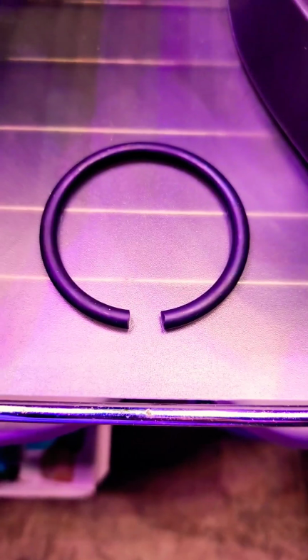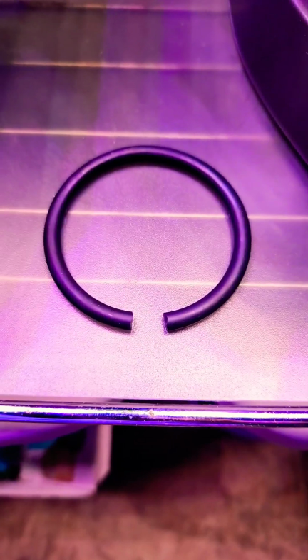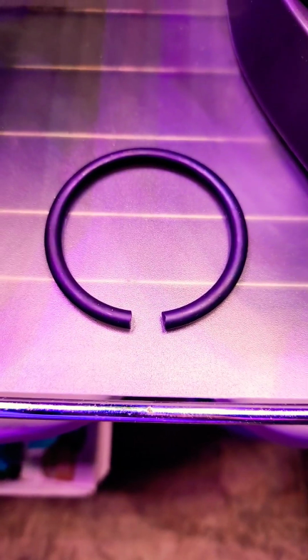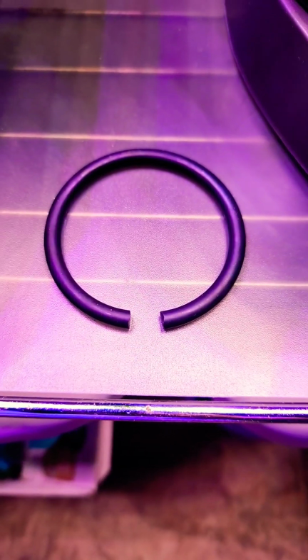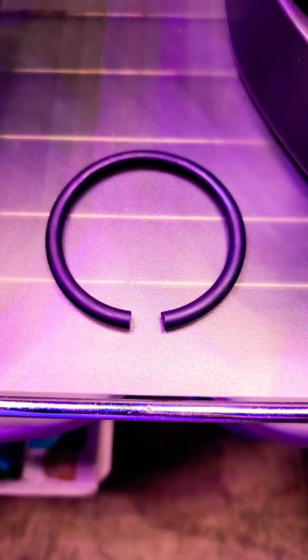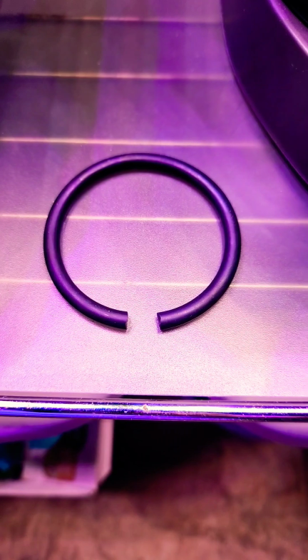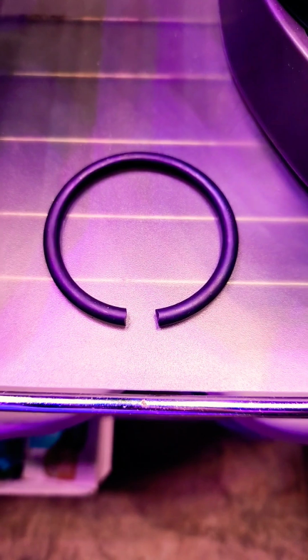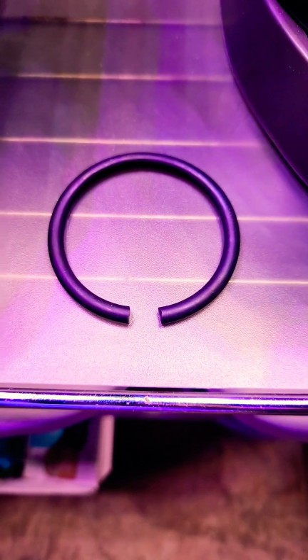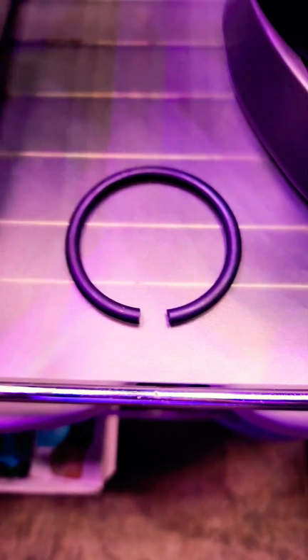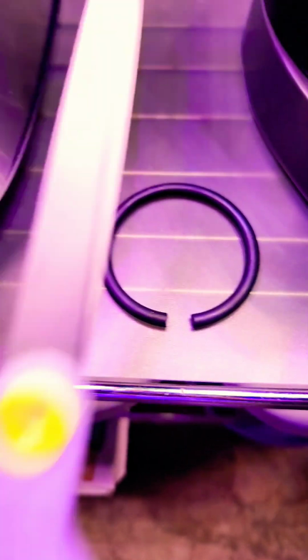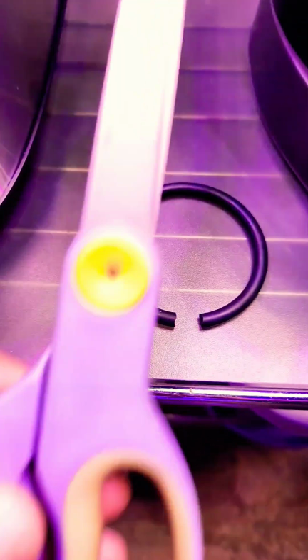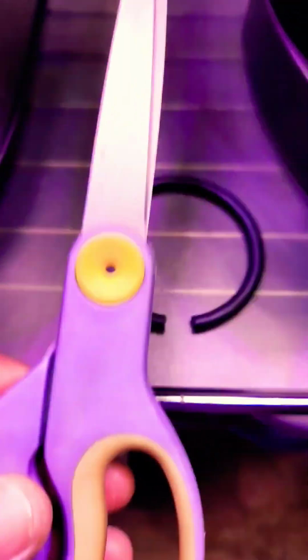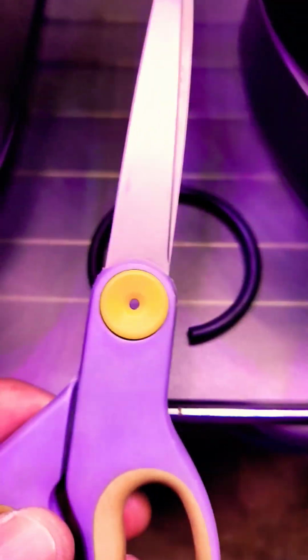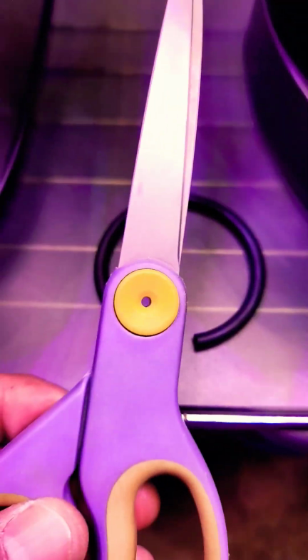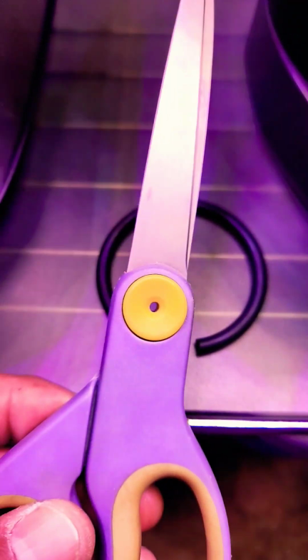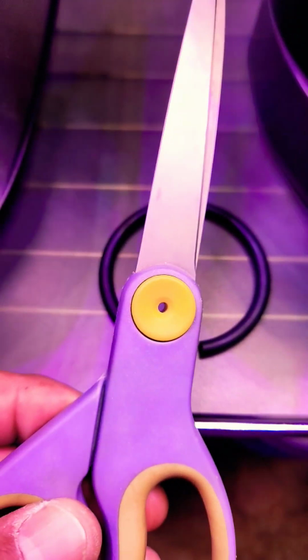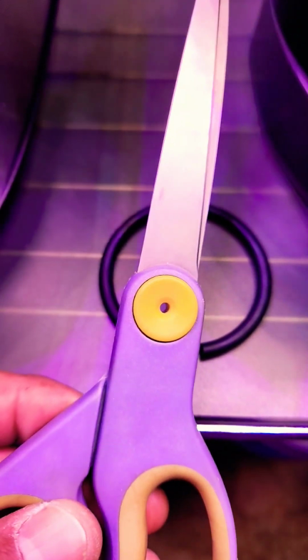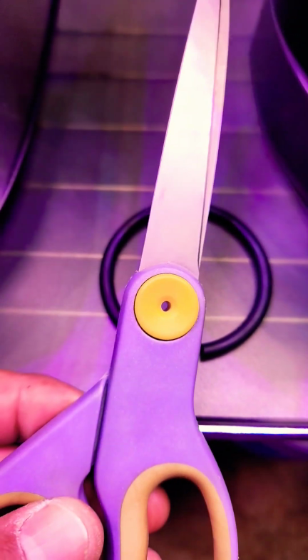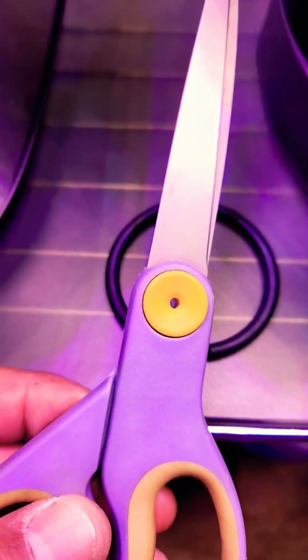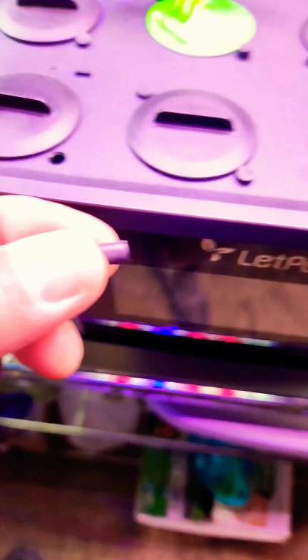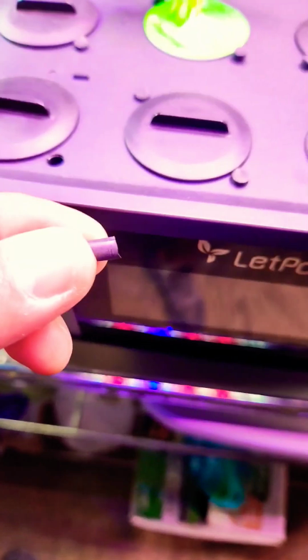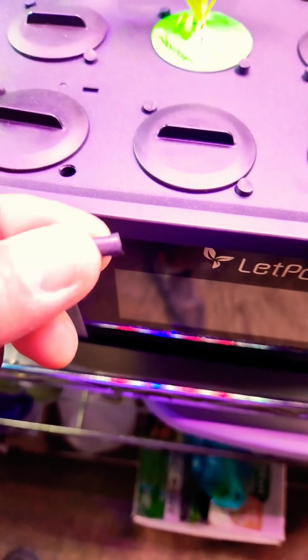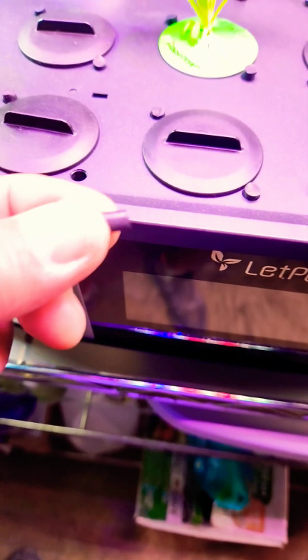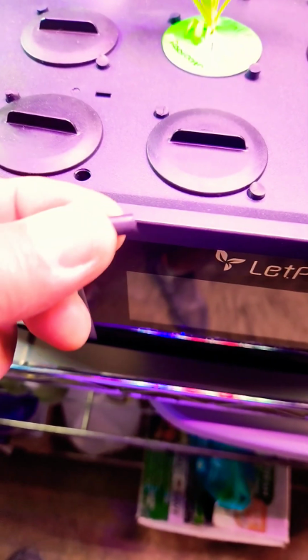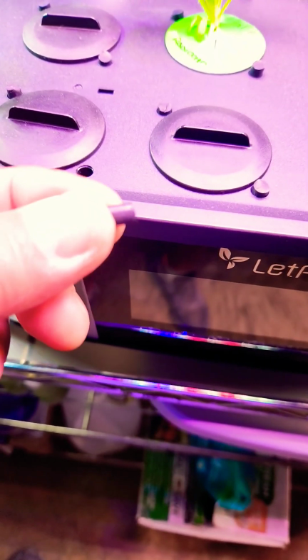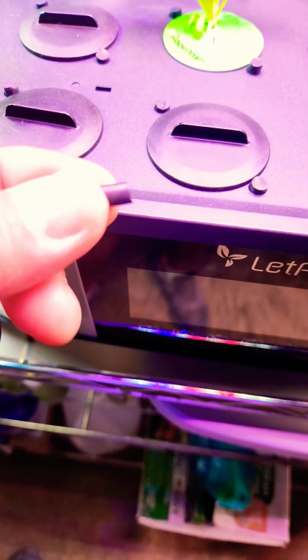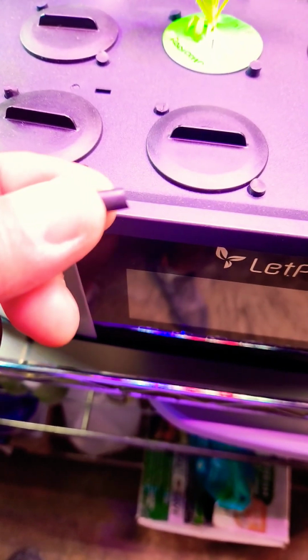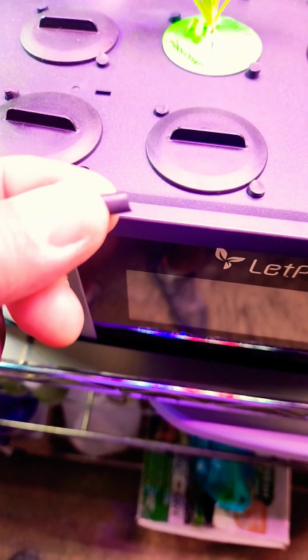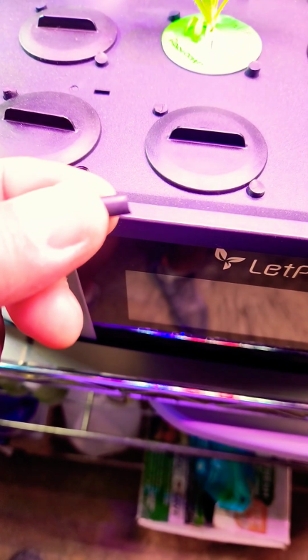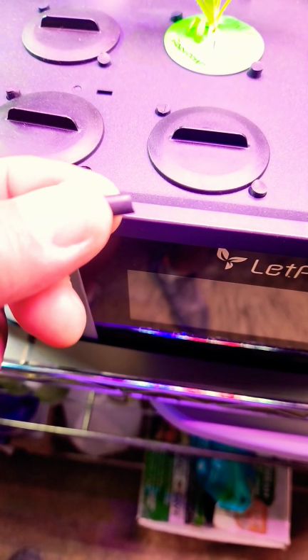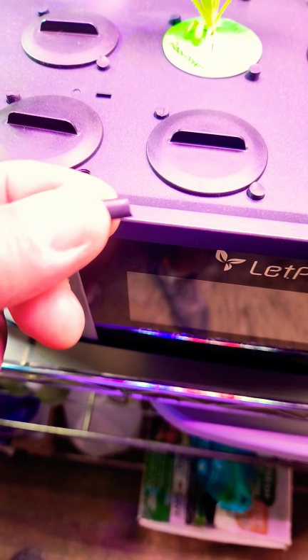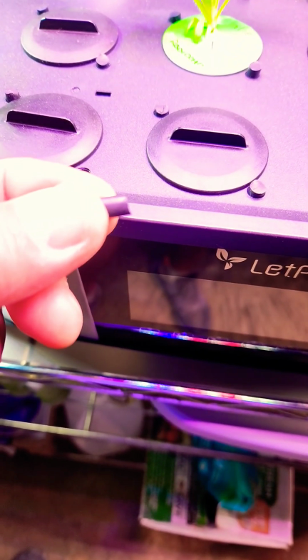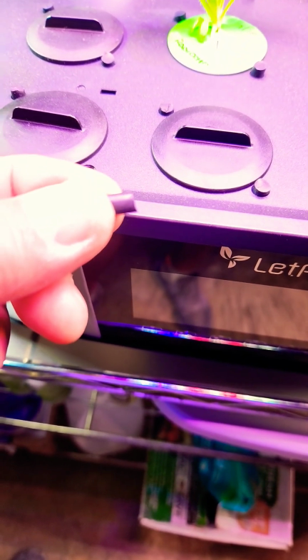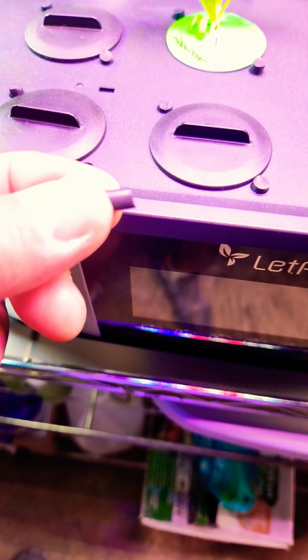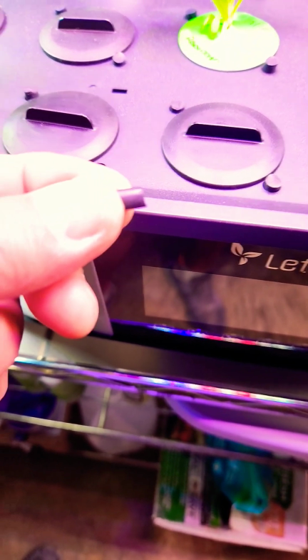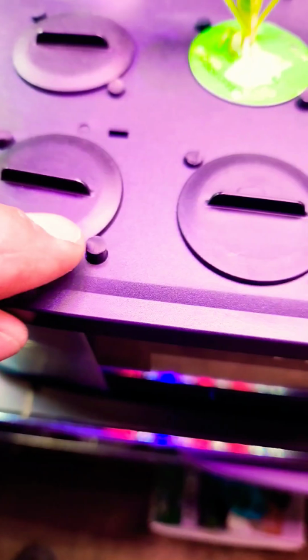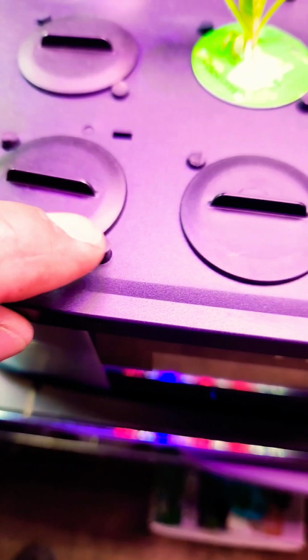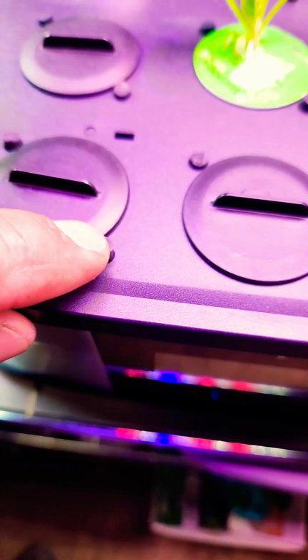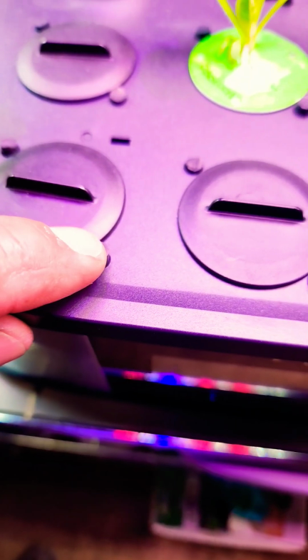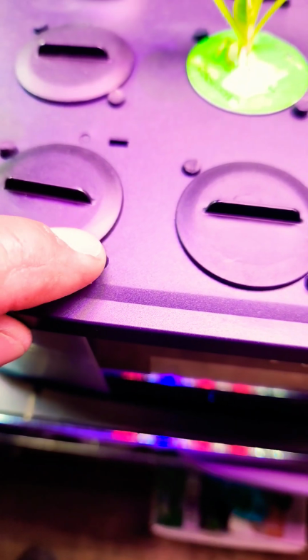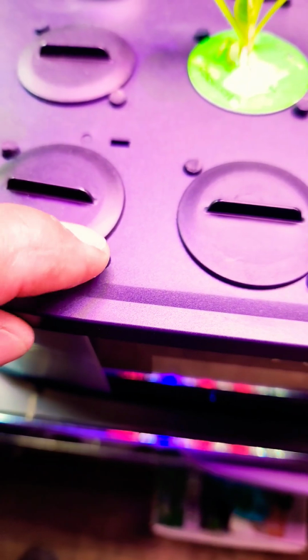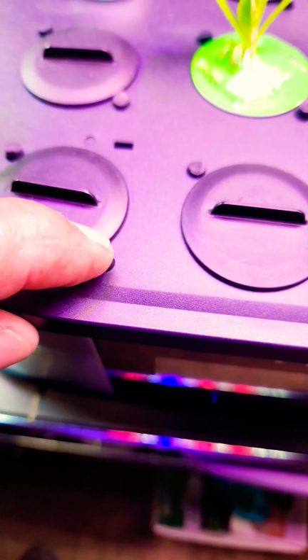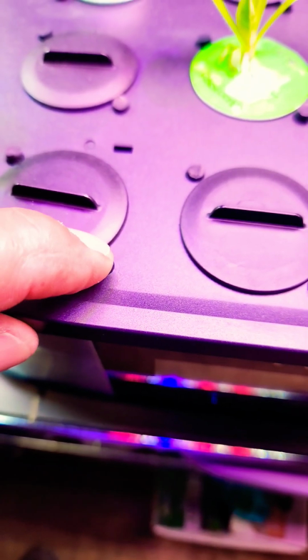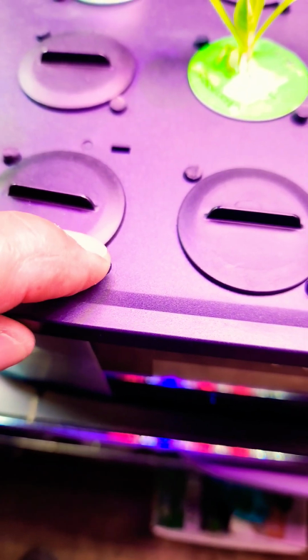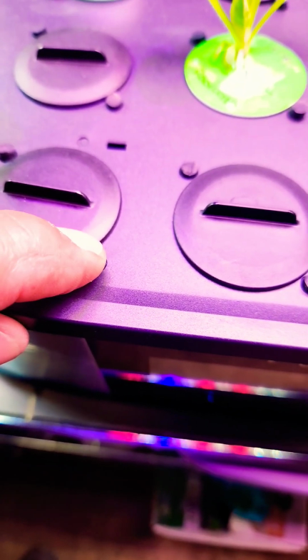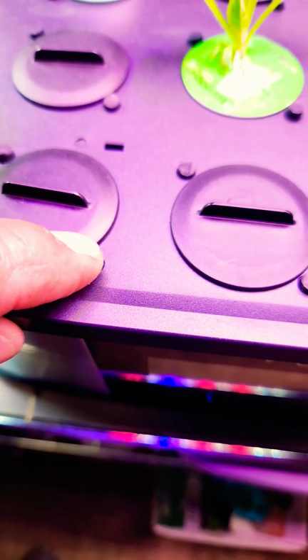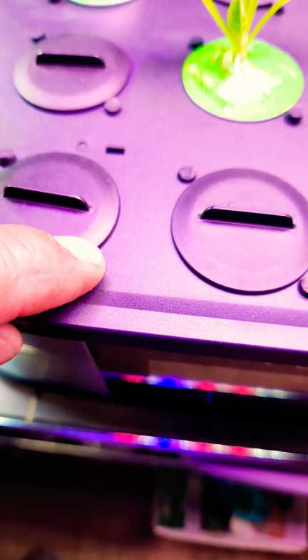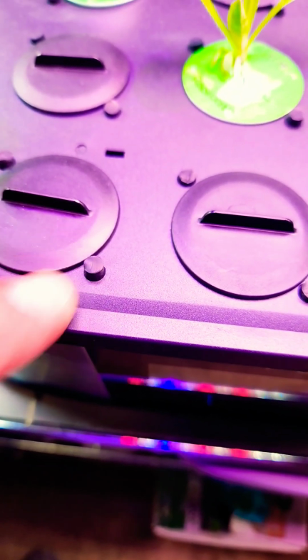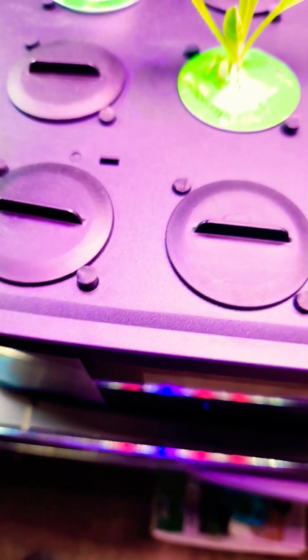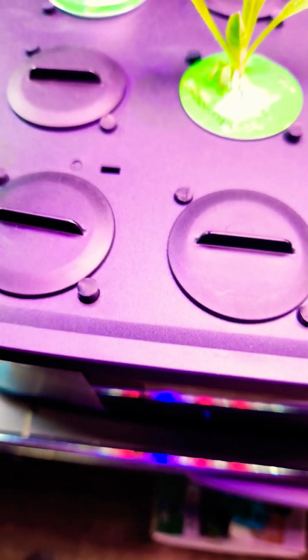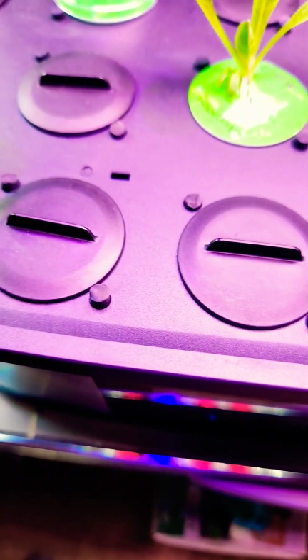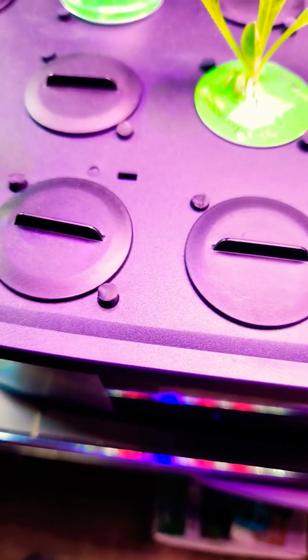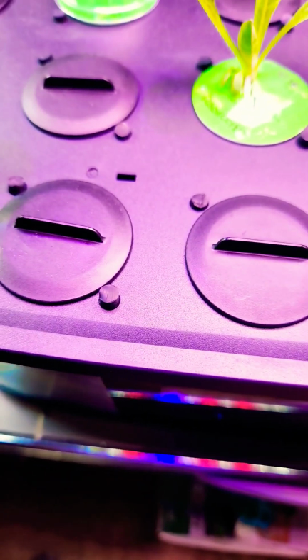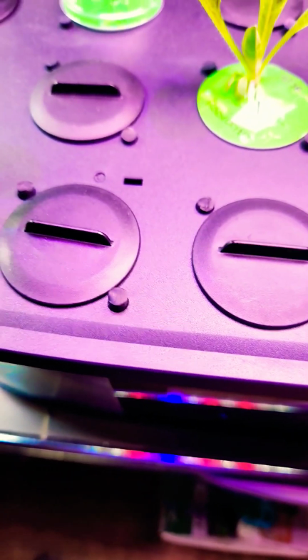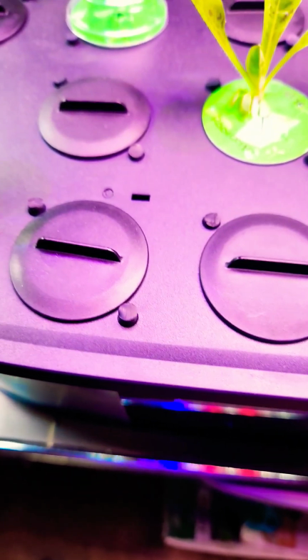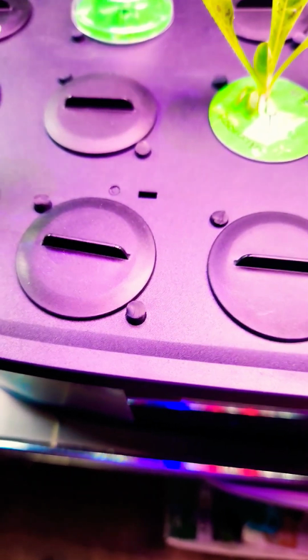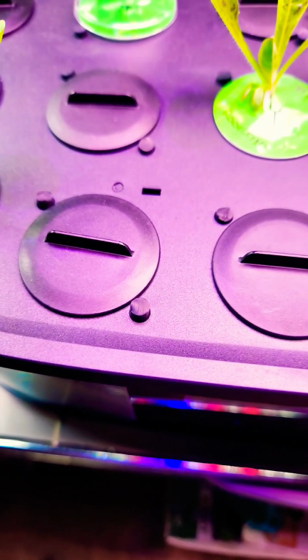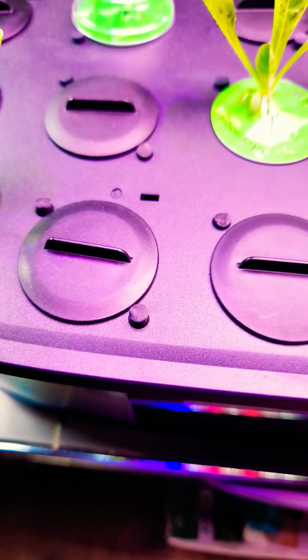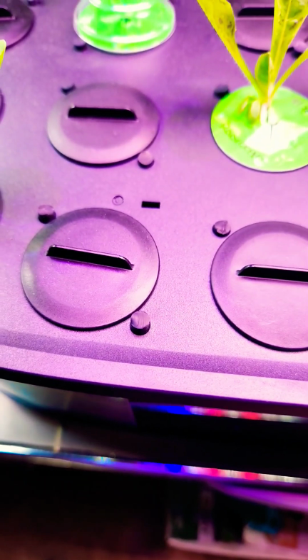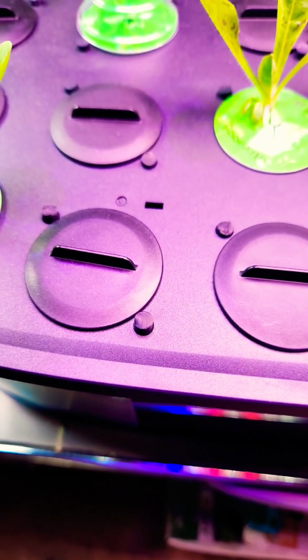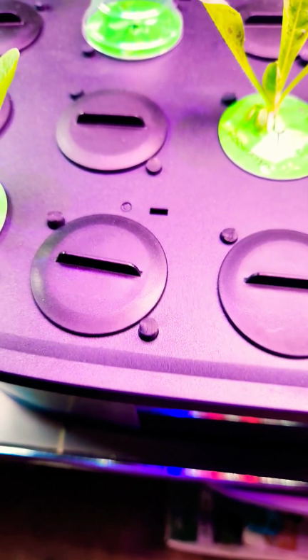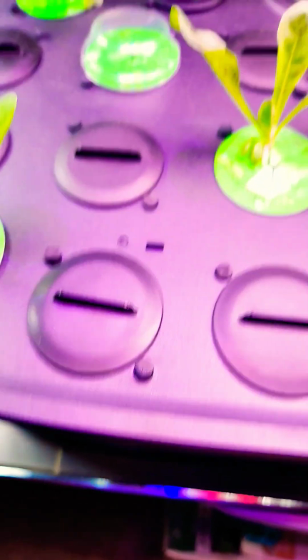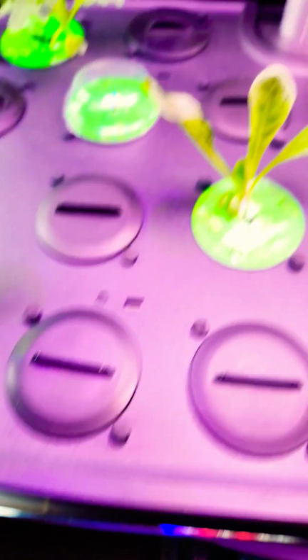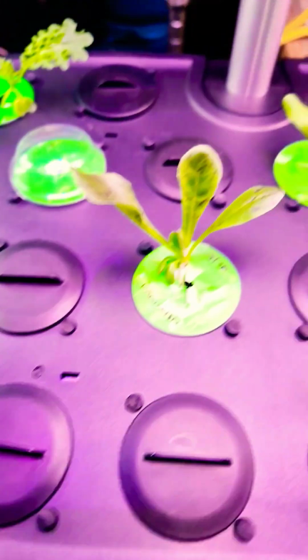So I'm going to show you a hydroponic hack. All you need is an O-ring and a pair of scissors. Cut a small piece of that O-ring, push it down into those holes, and now no light can get in.